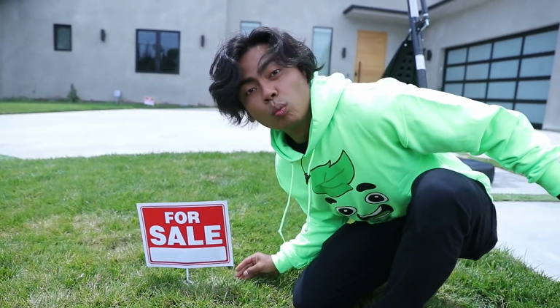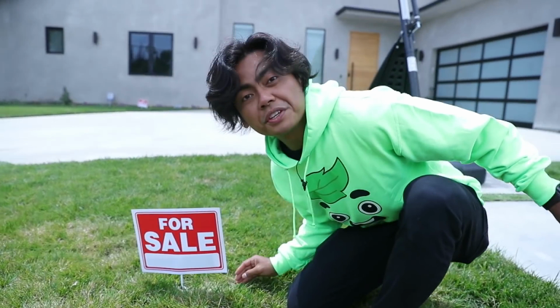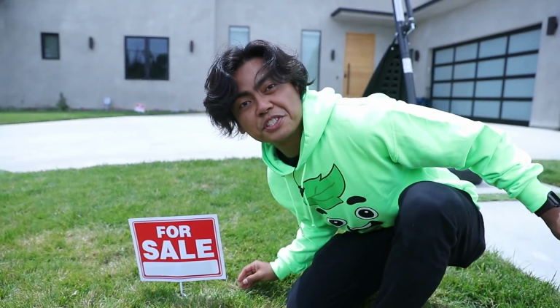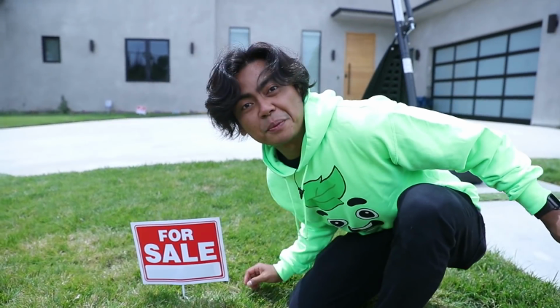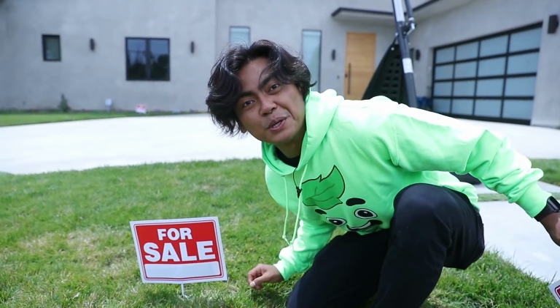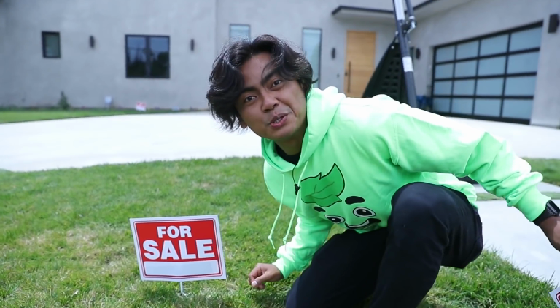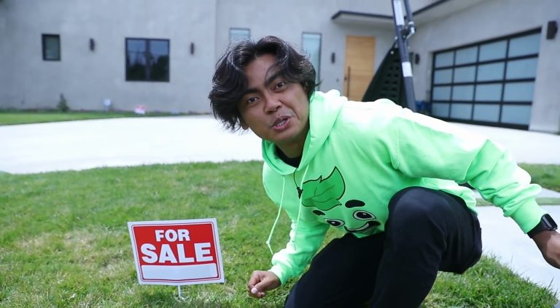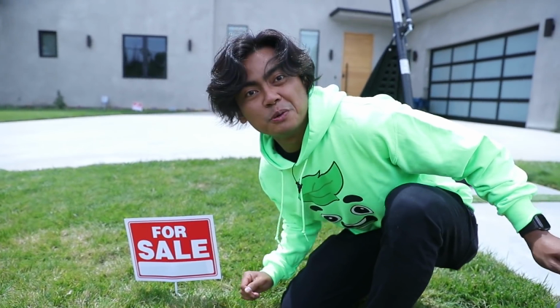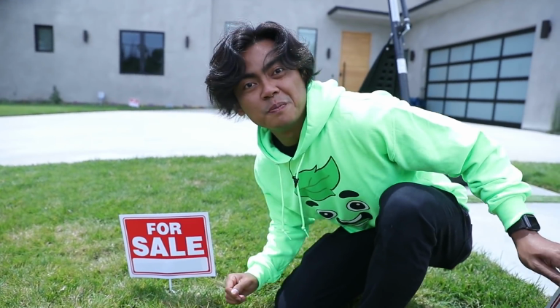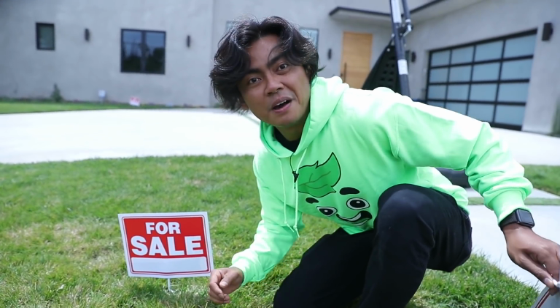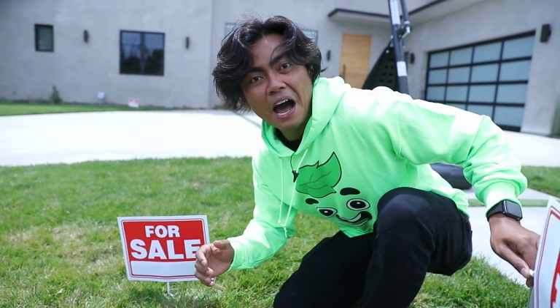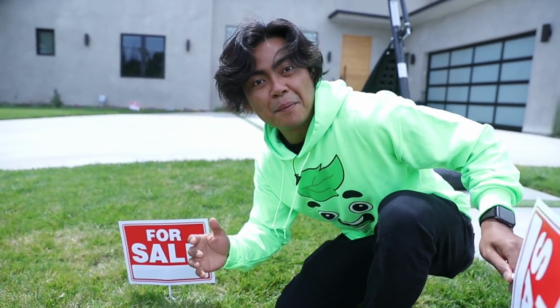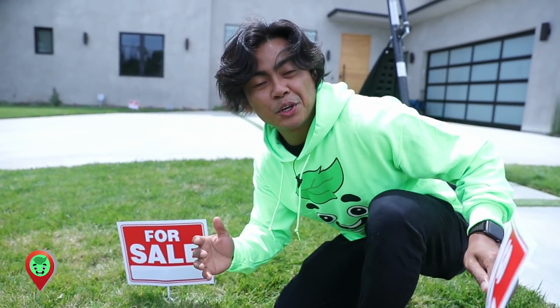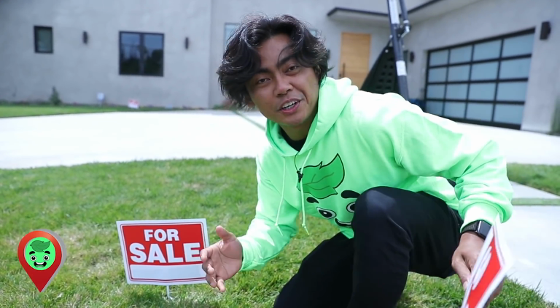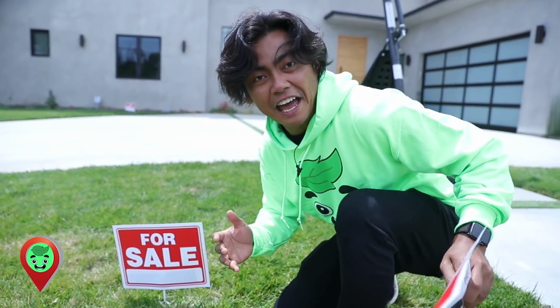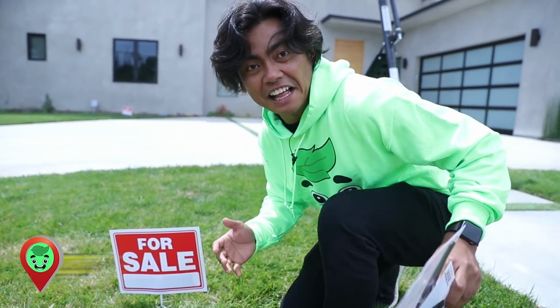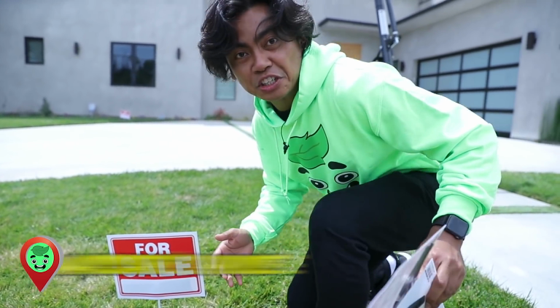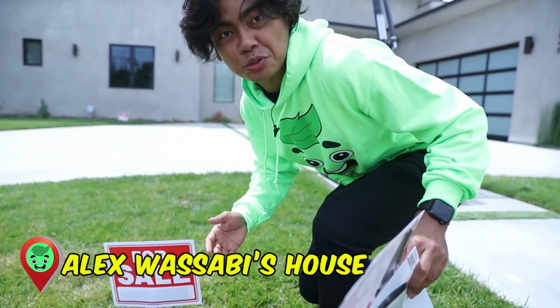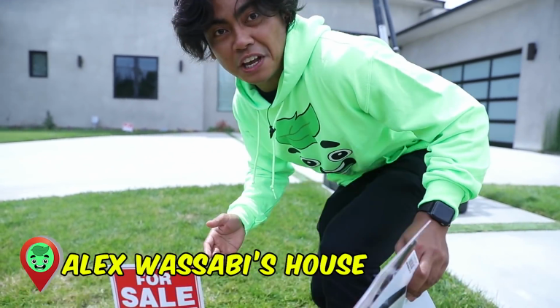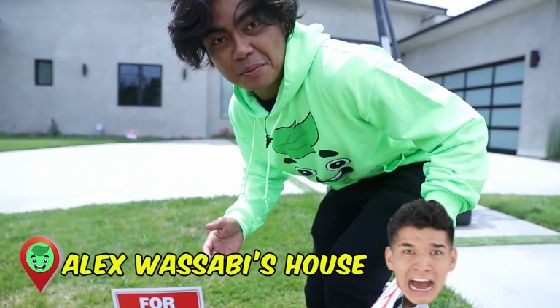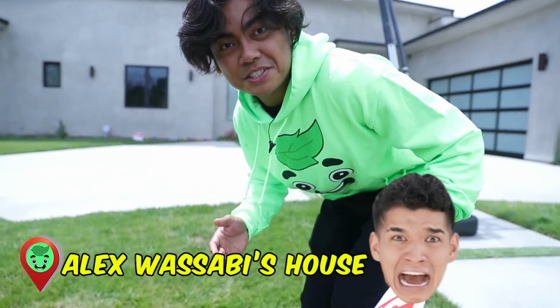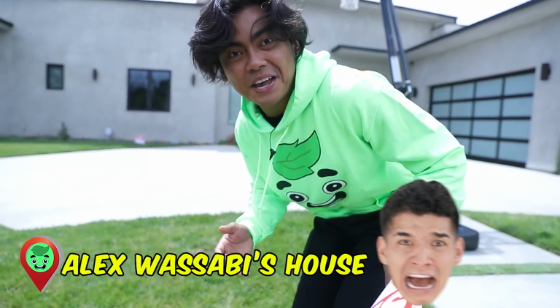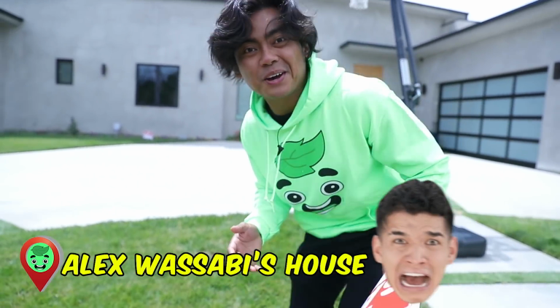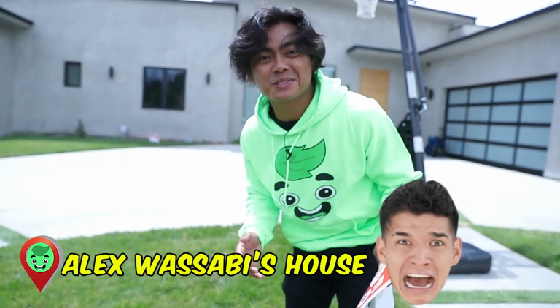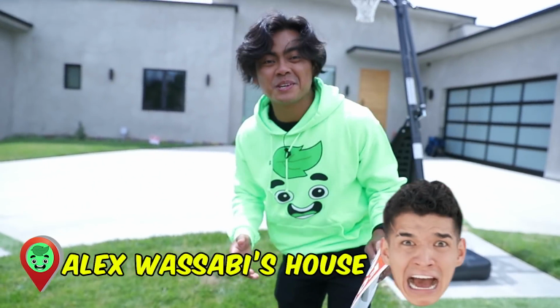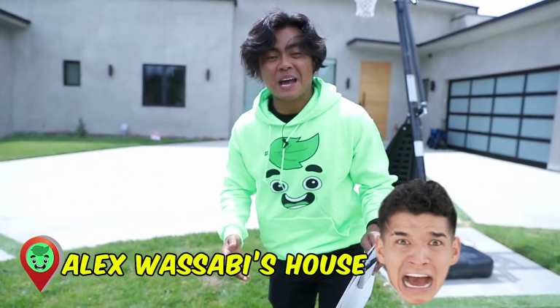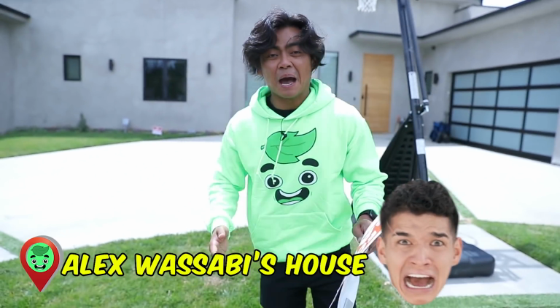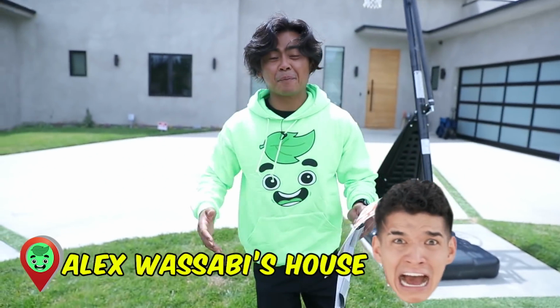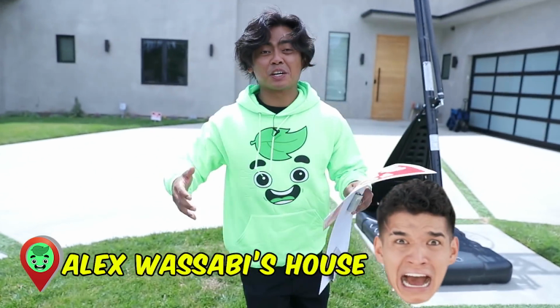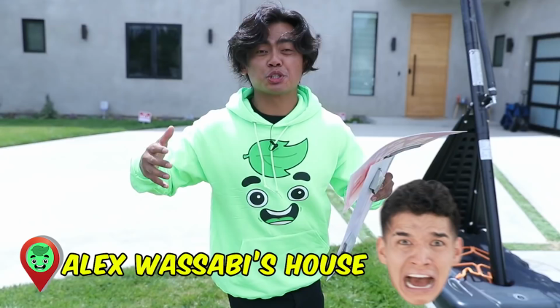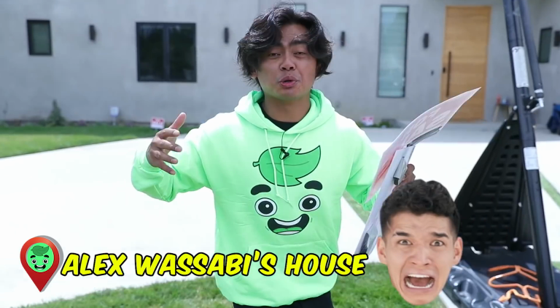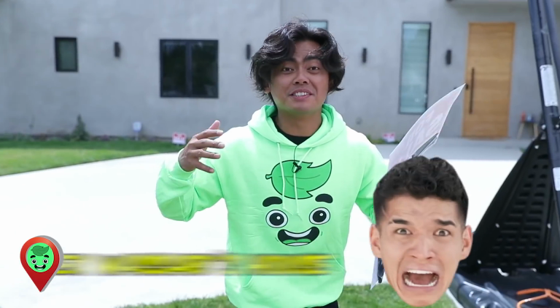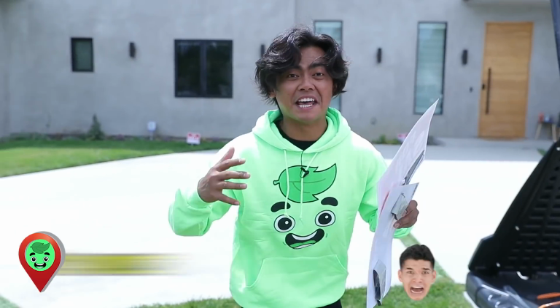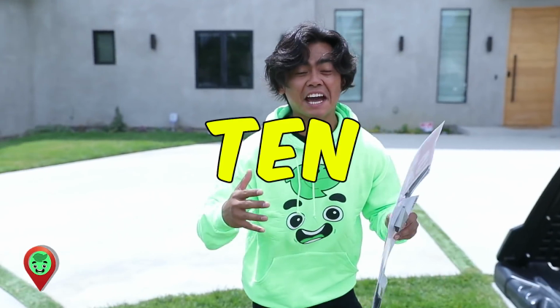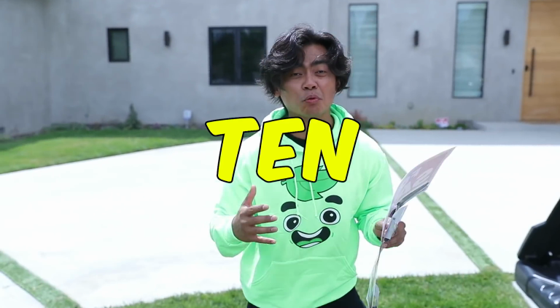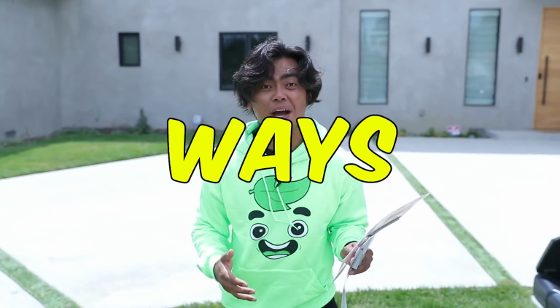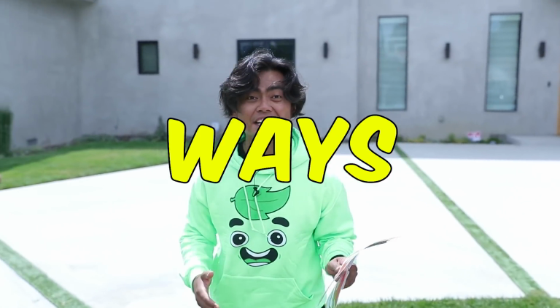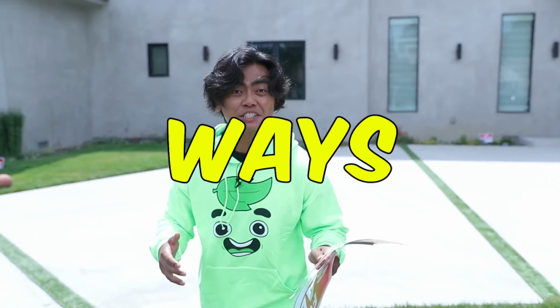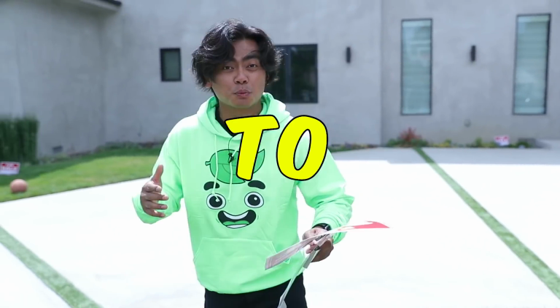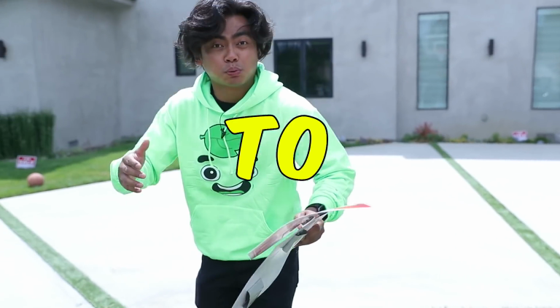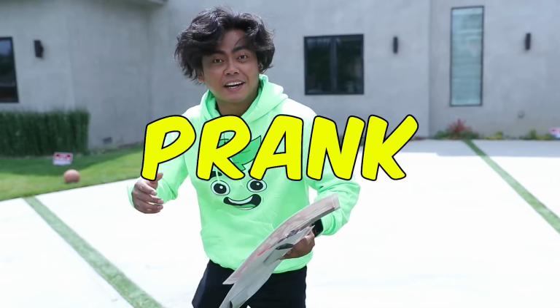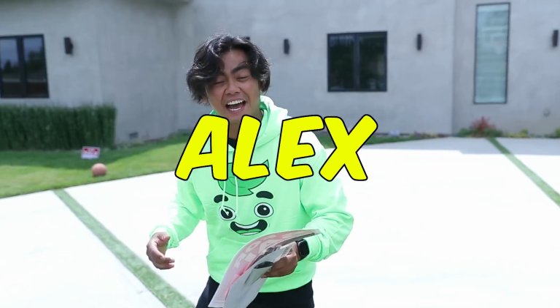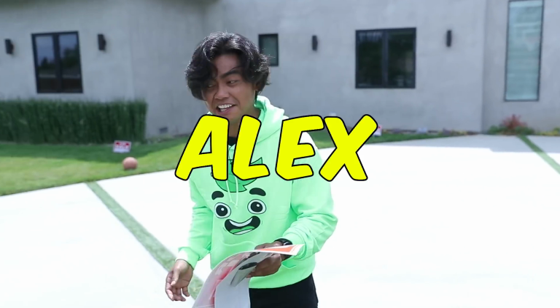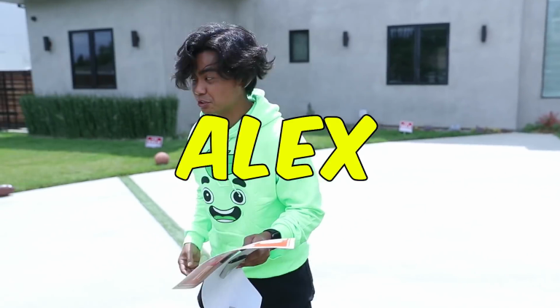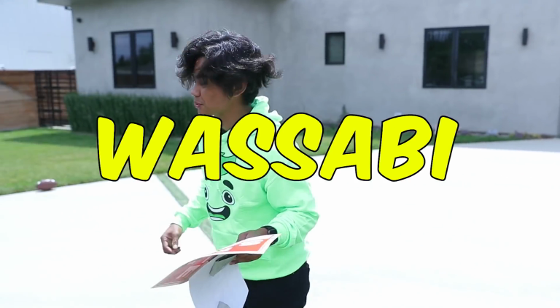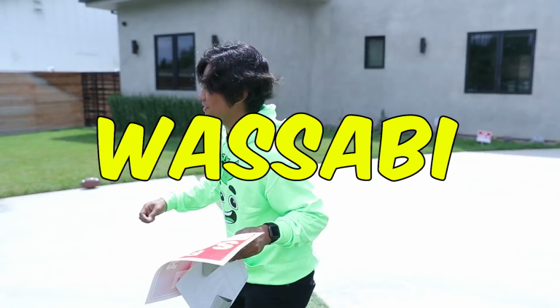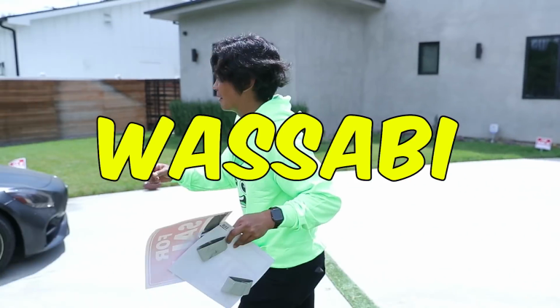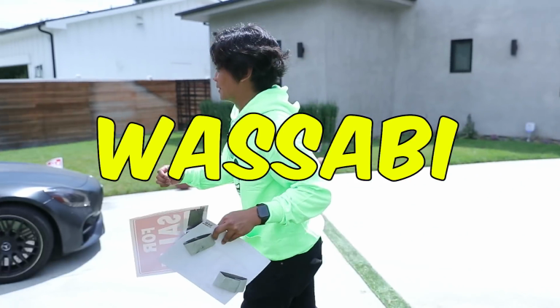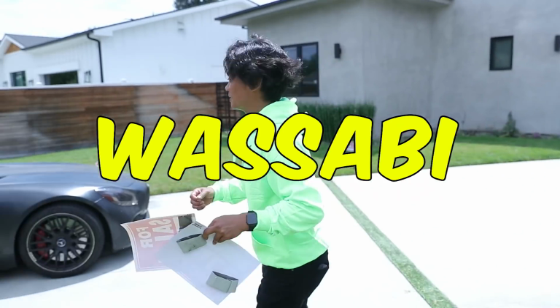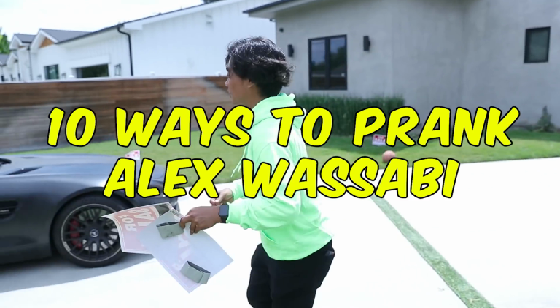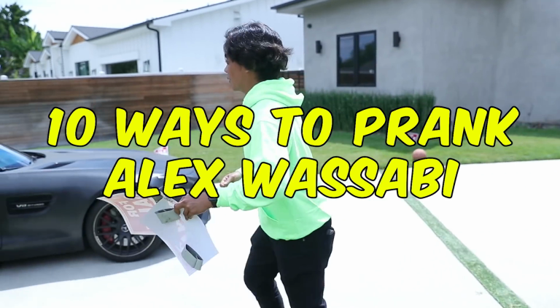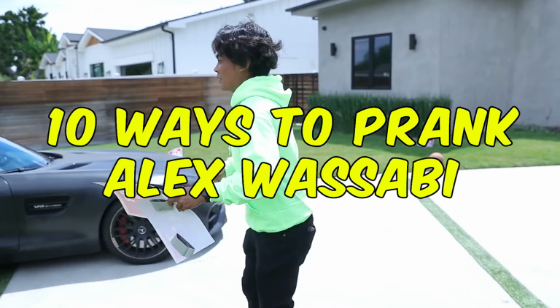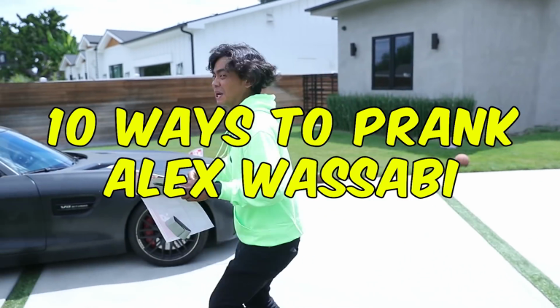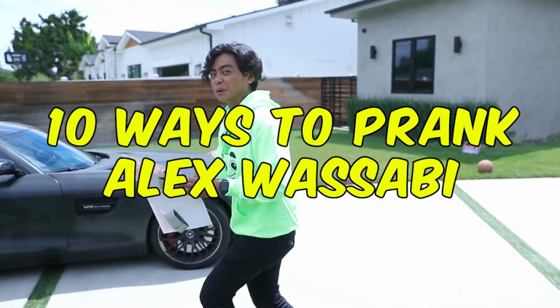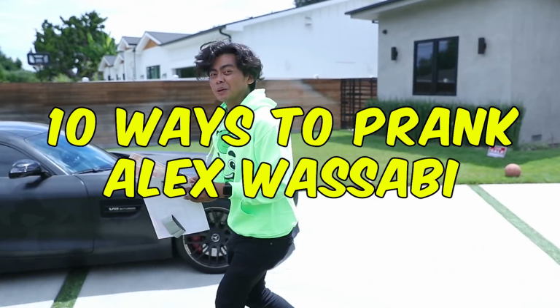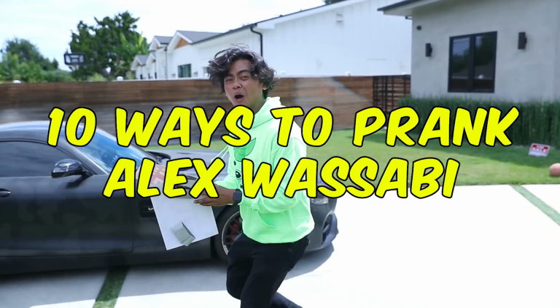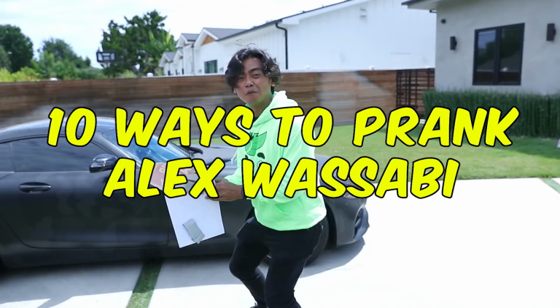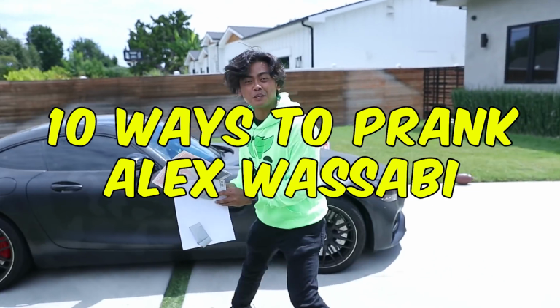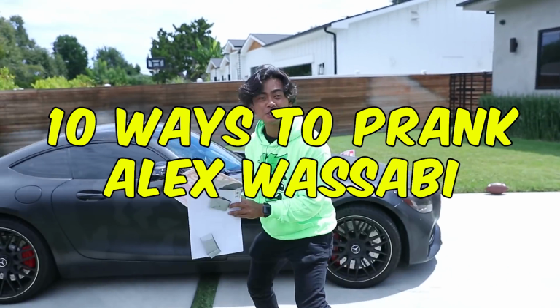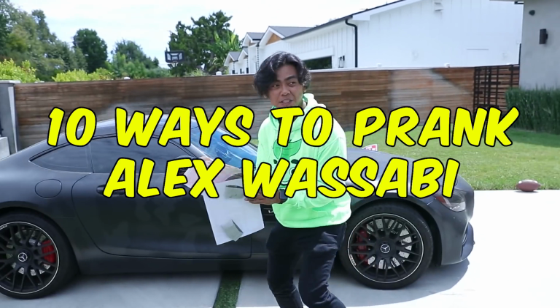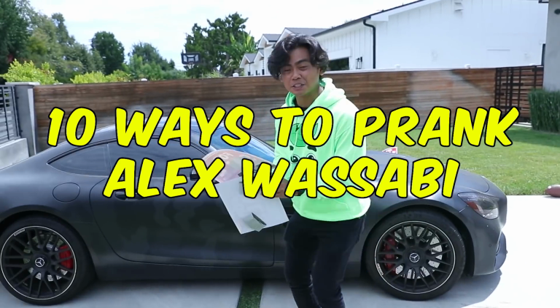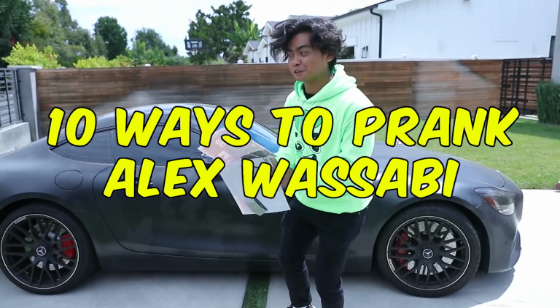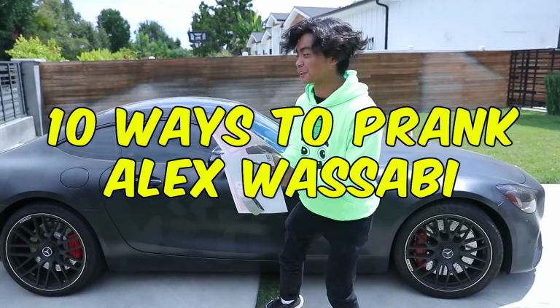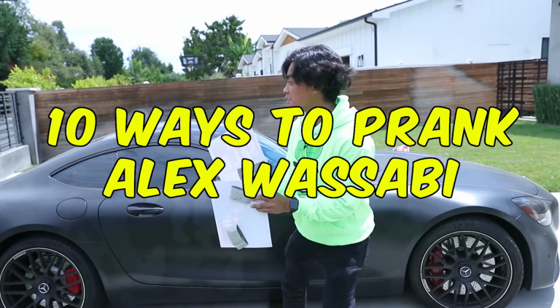What's up YouTube? I'm here at Alex Wasabi's house. I'm gonna show you ten ways to prank Alex Wasabi, so here we go.